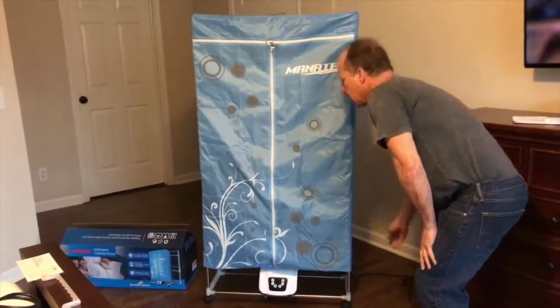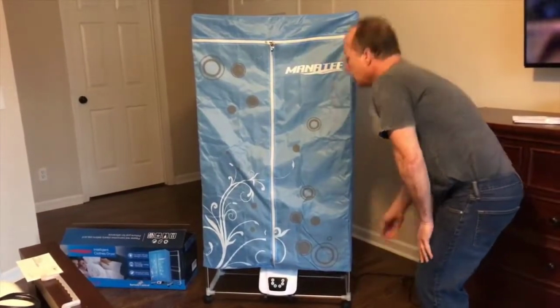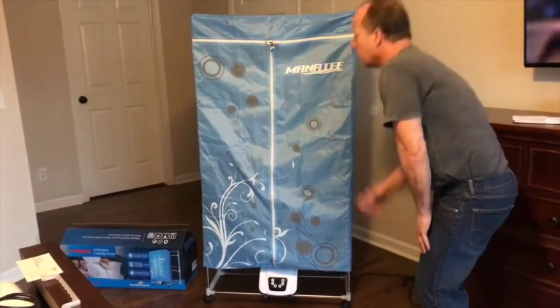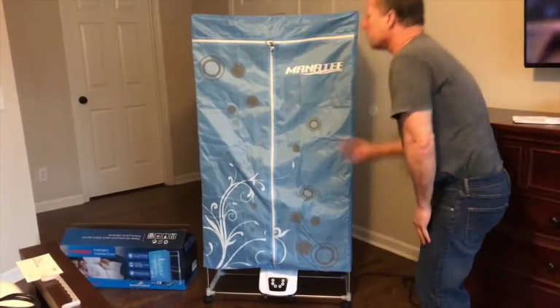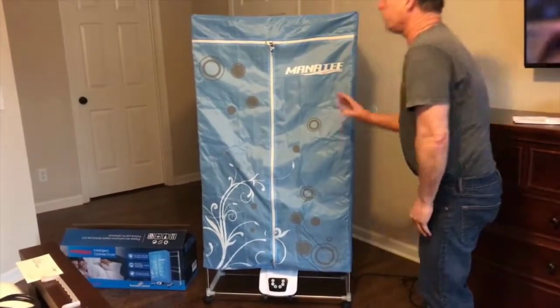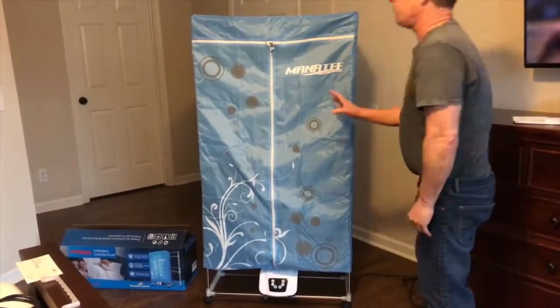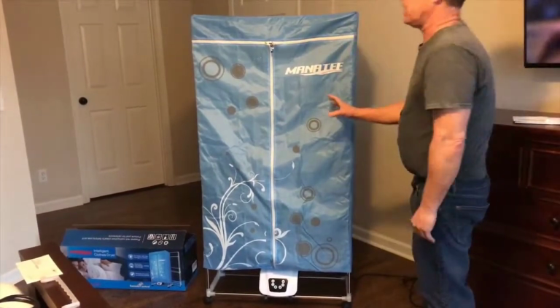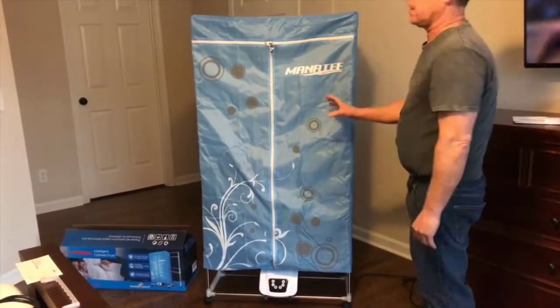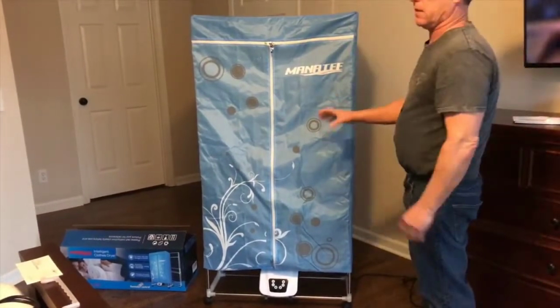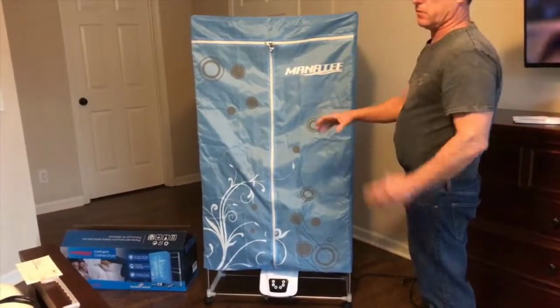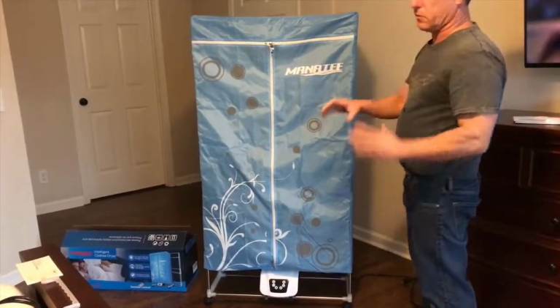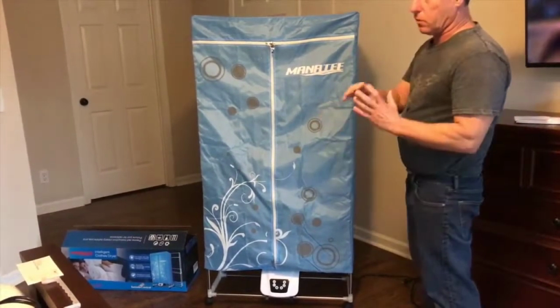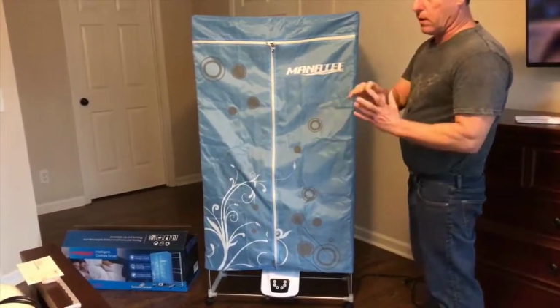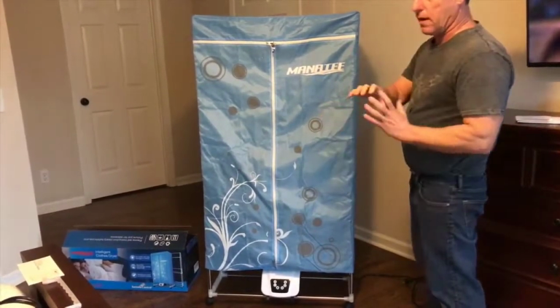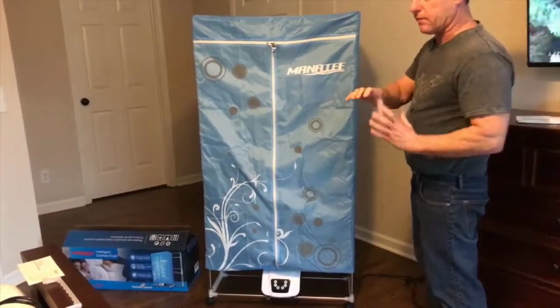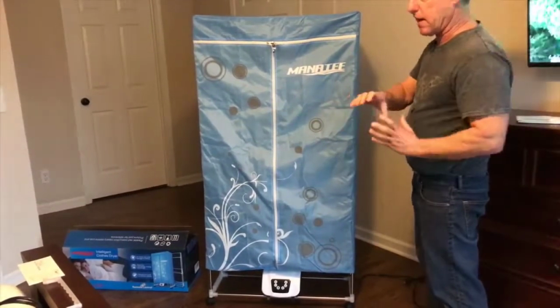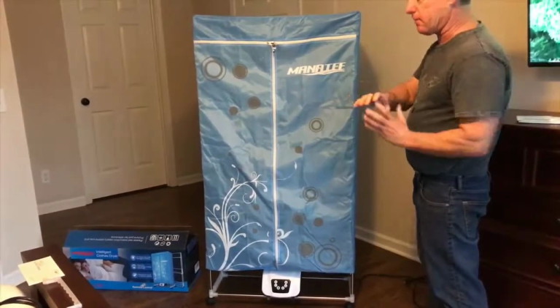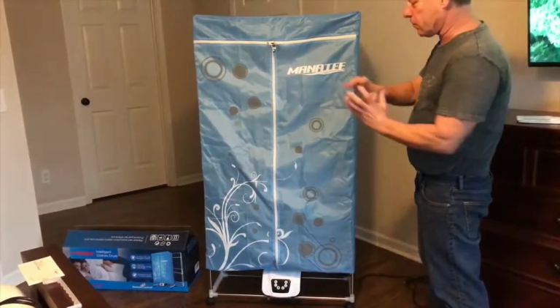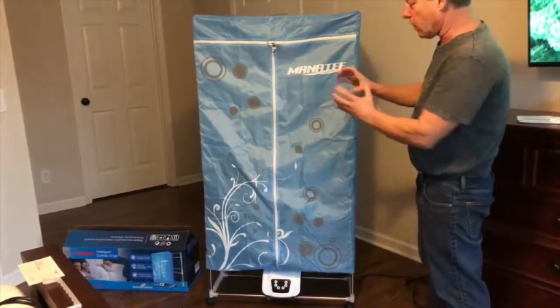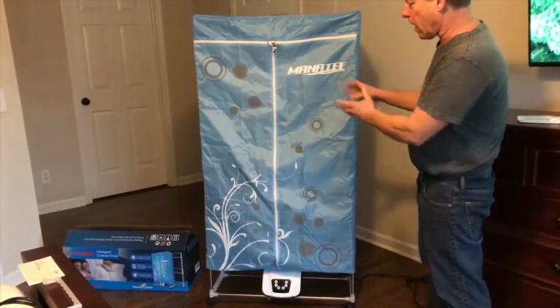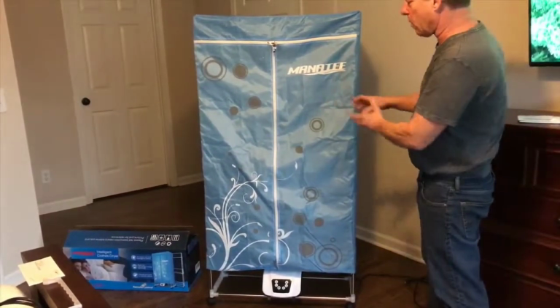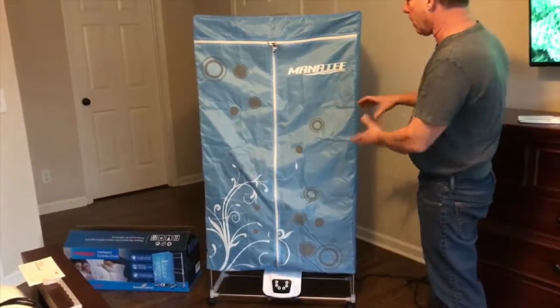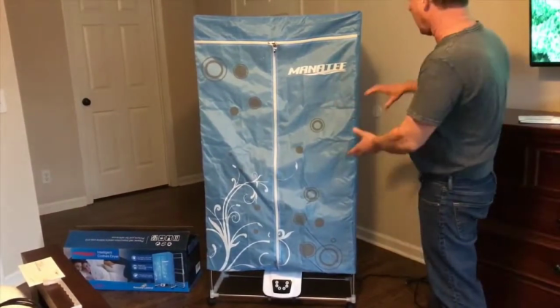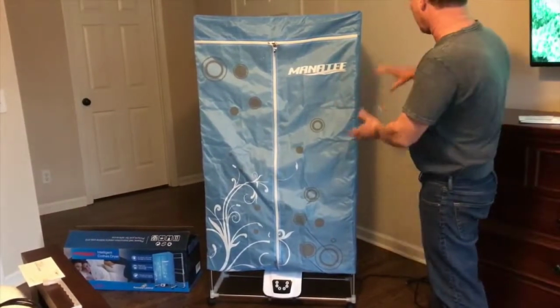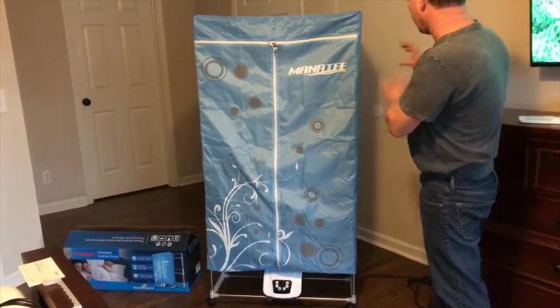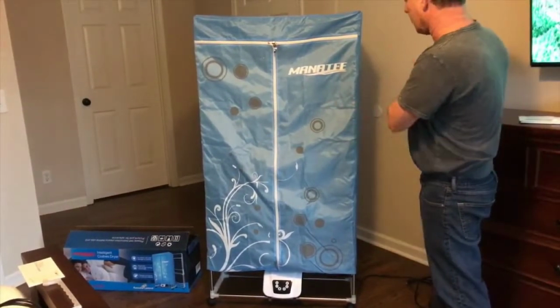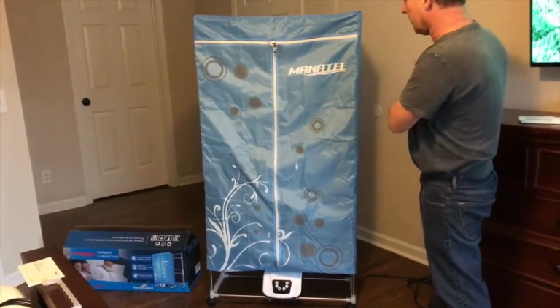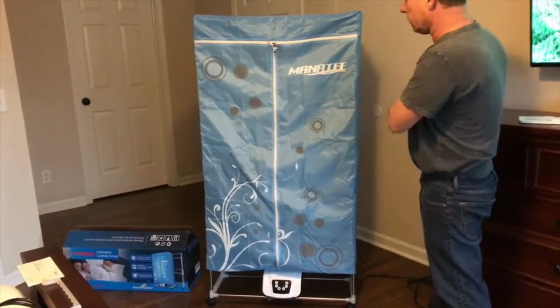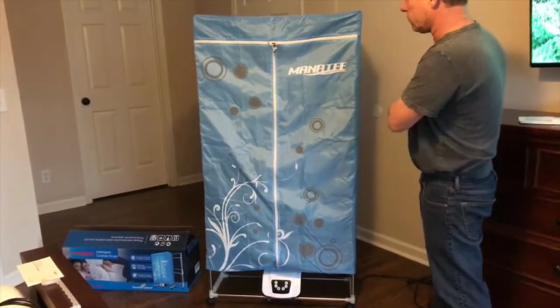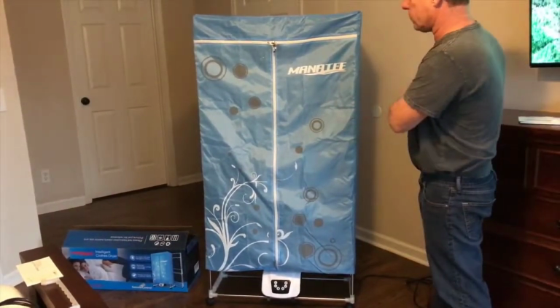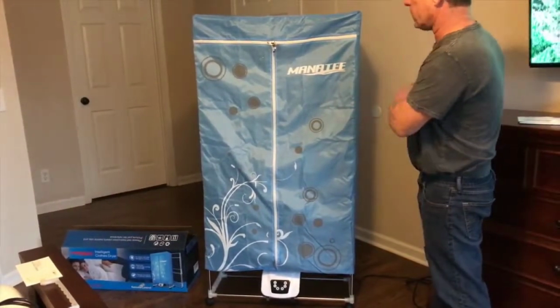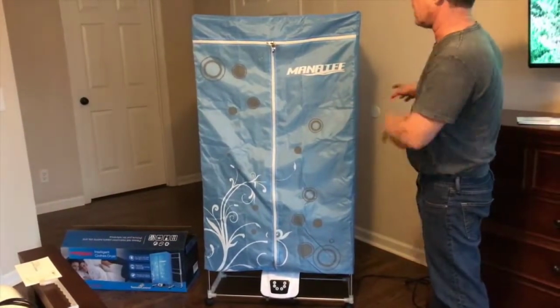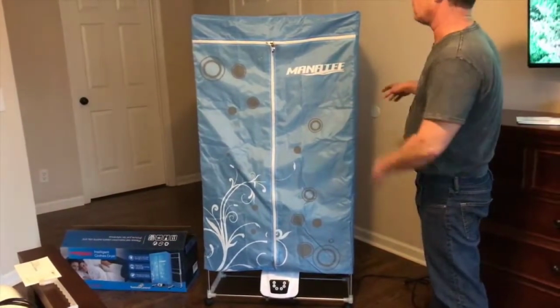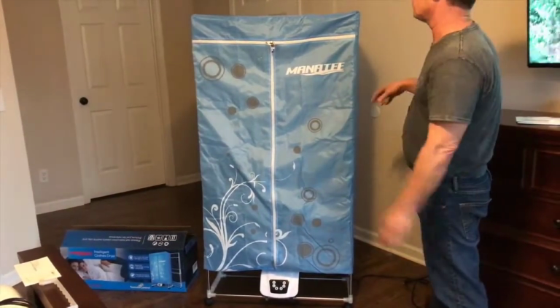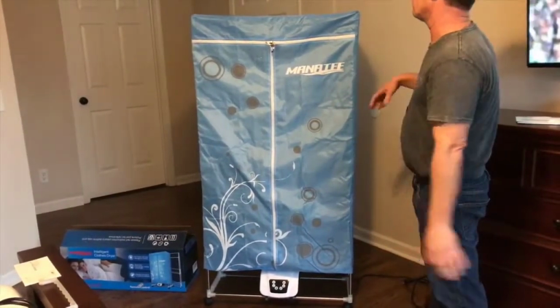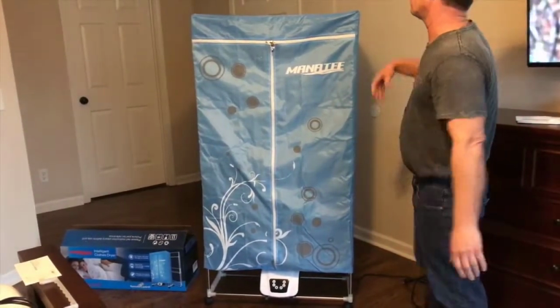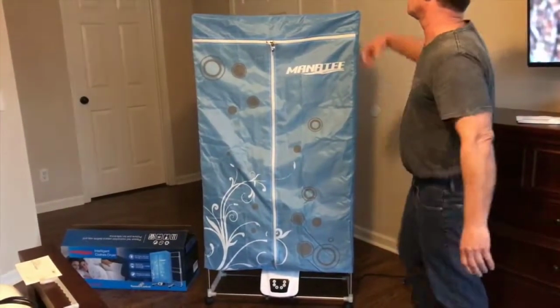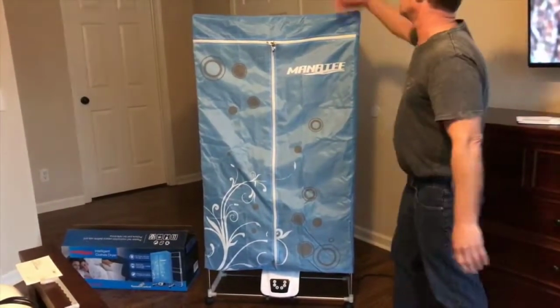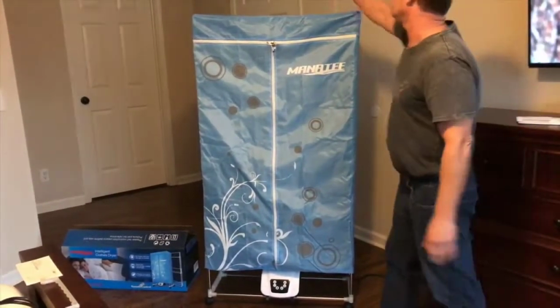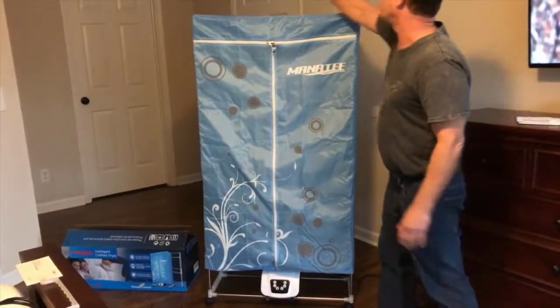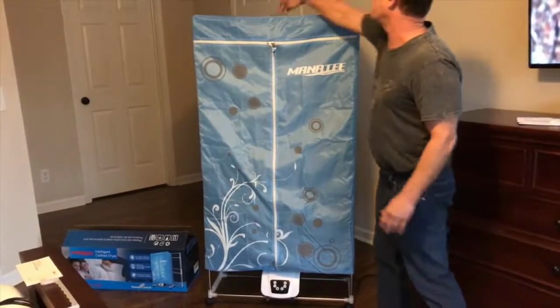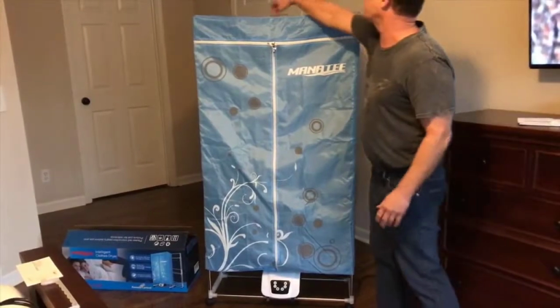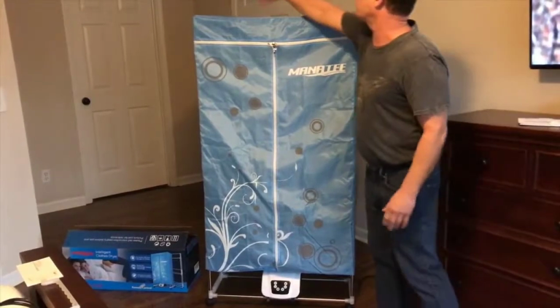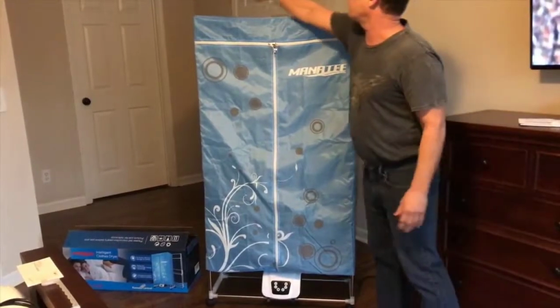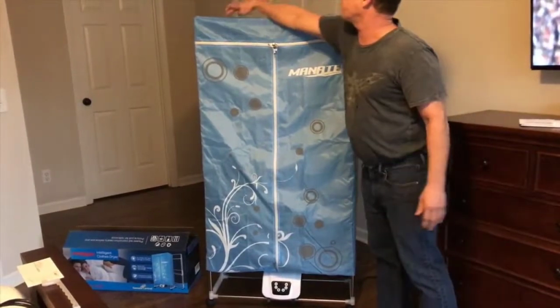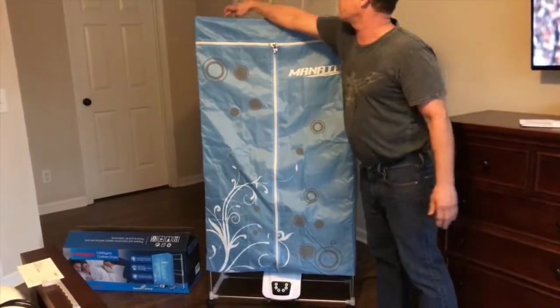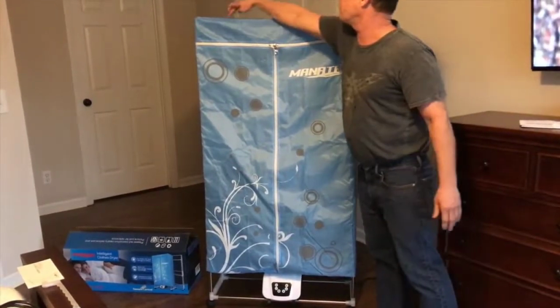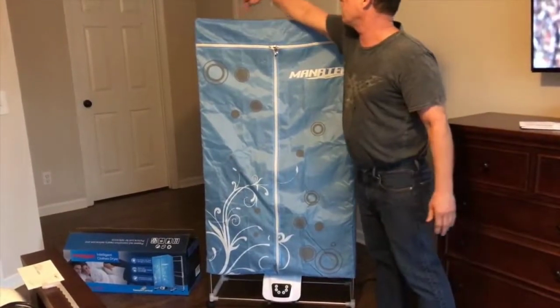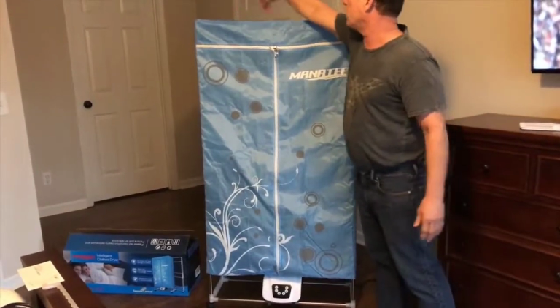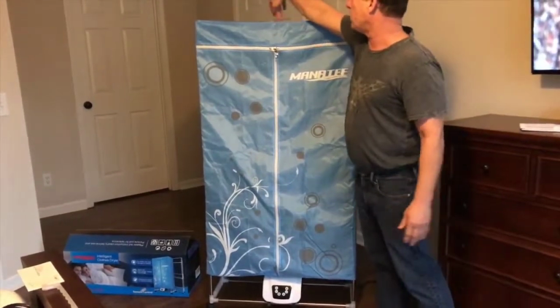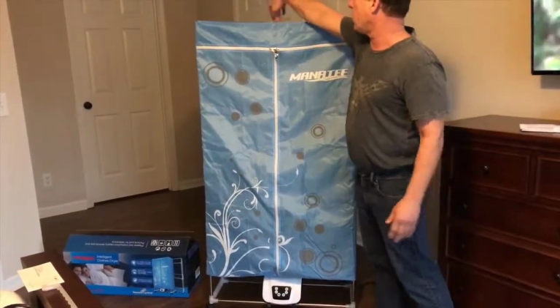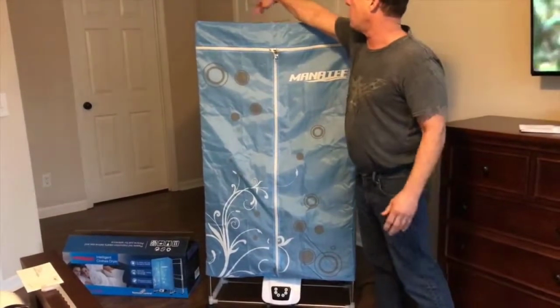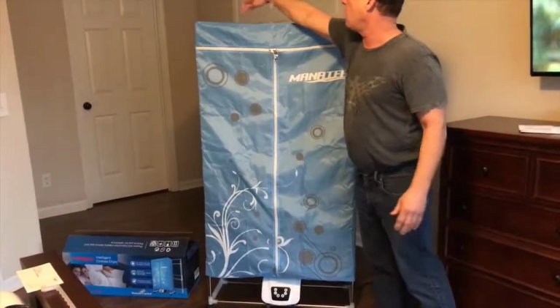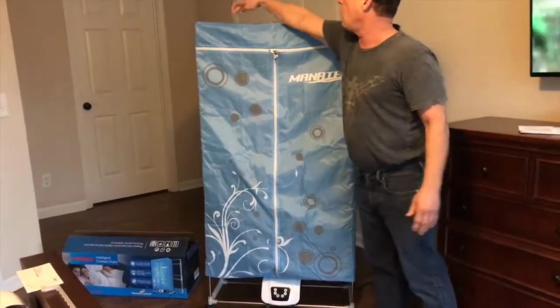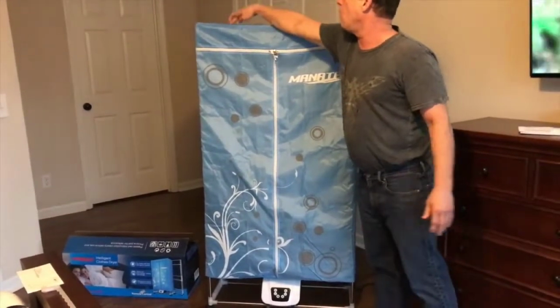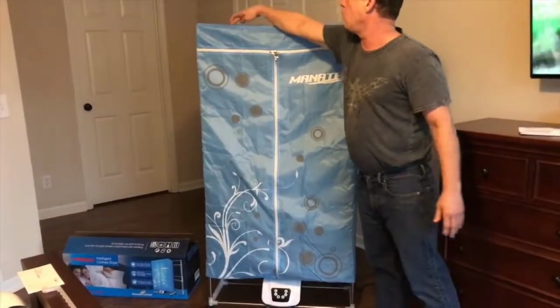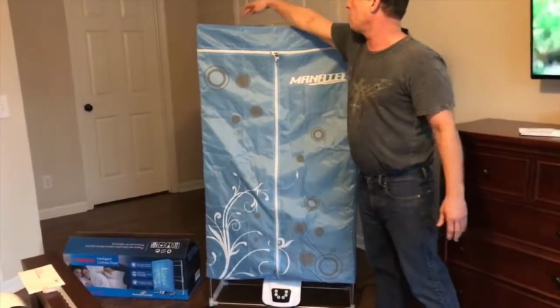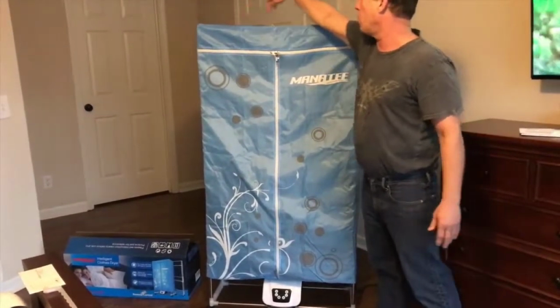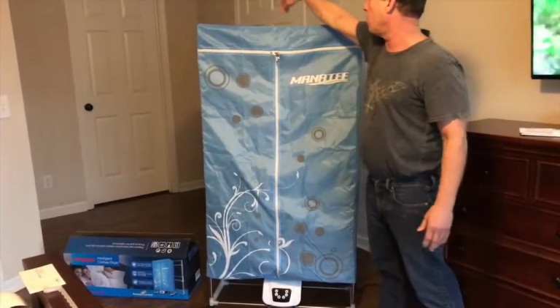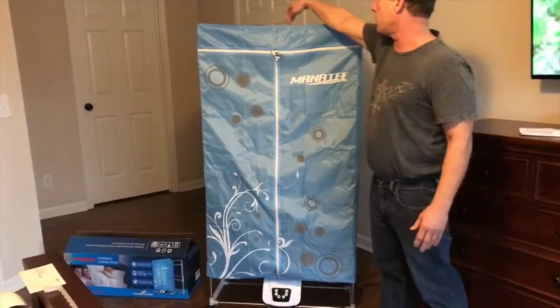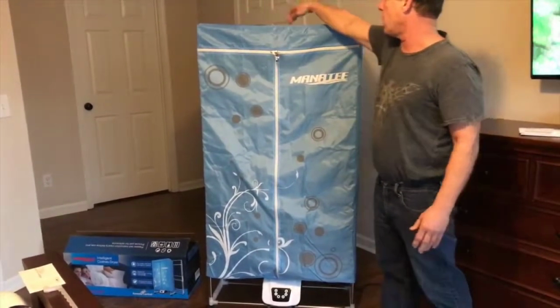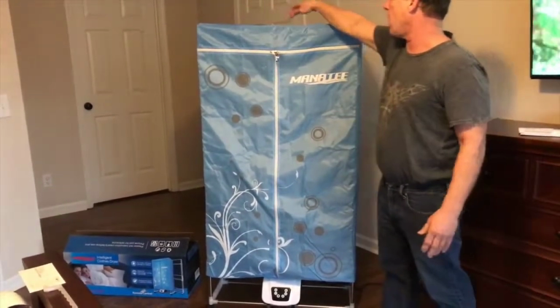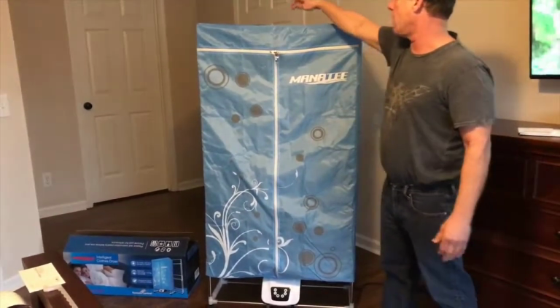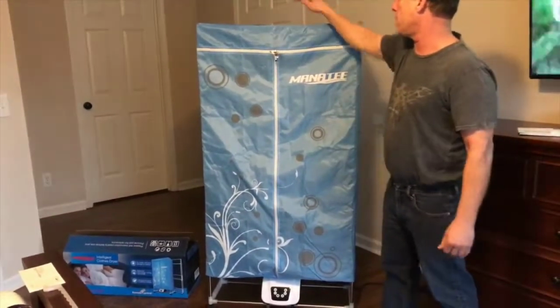It's ventless. You don't have to have a dryer line that leads to the outdoors — it vents up through these holes on the top.